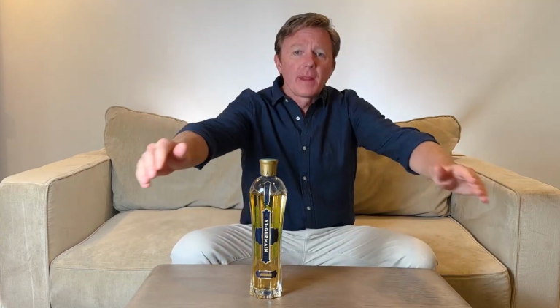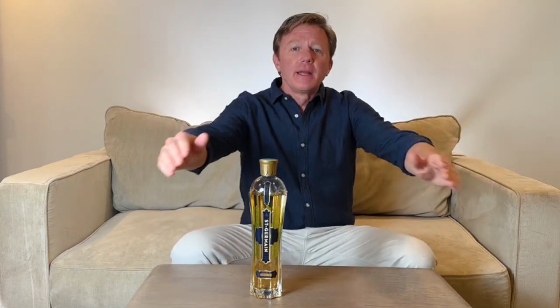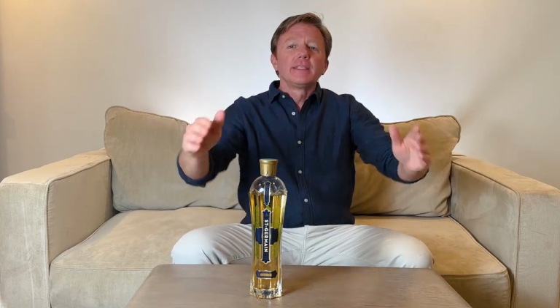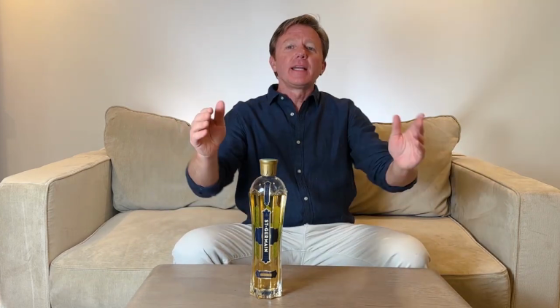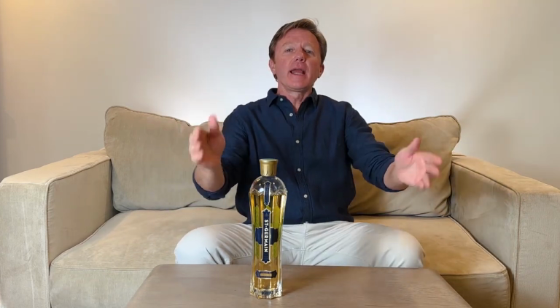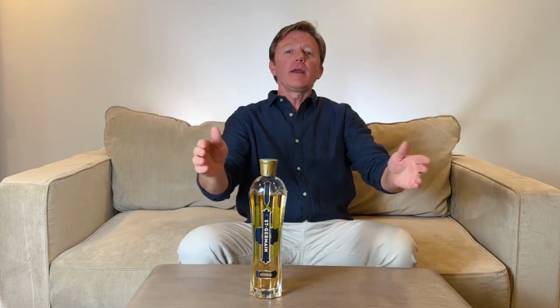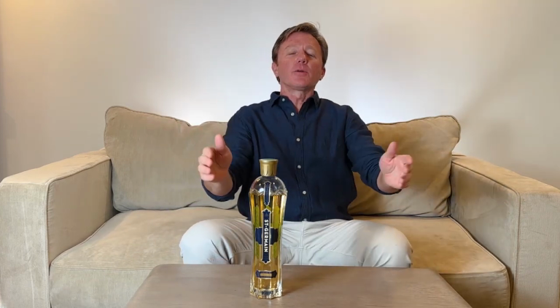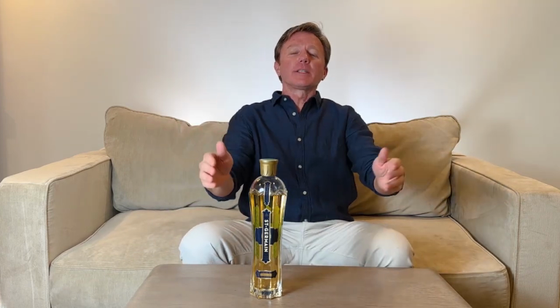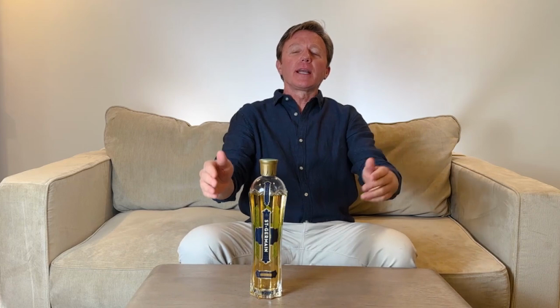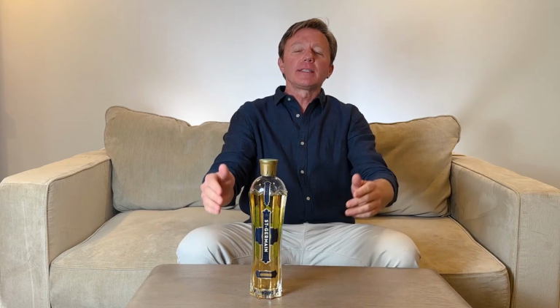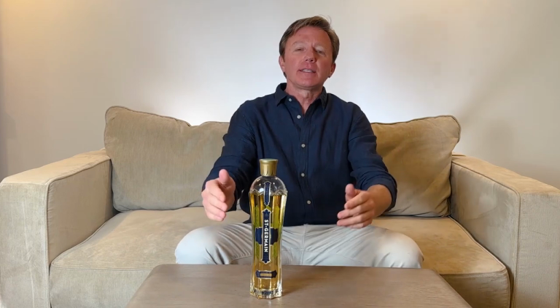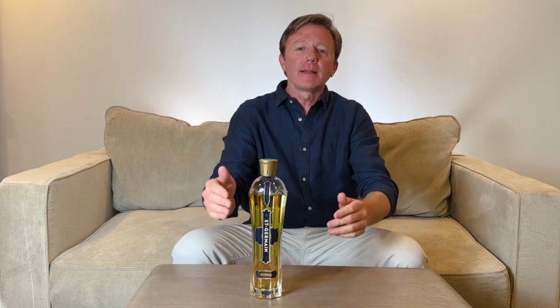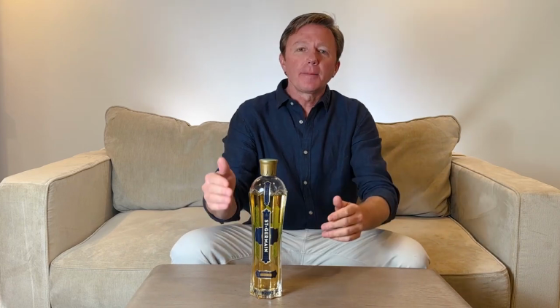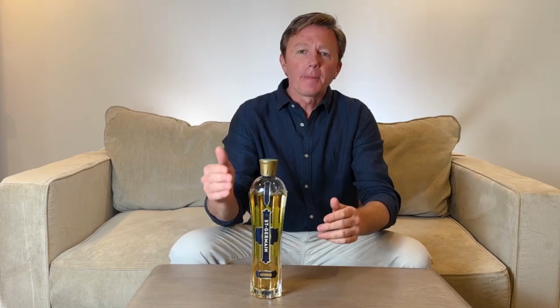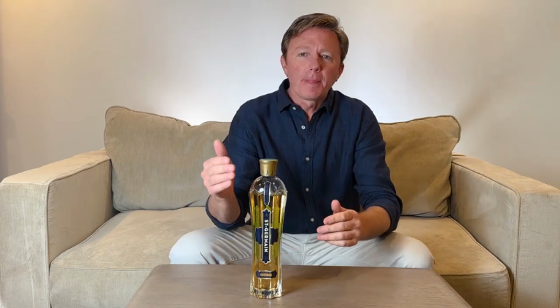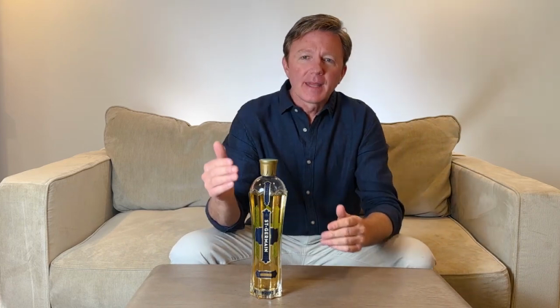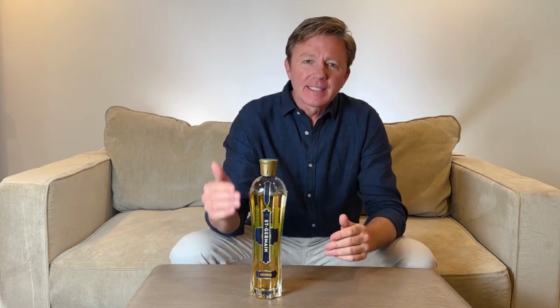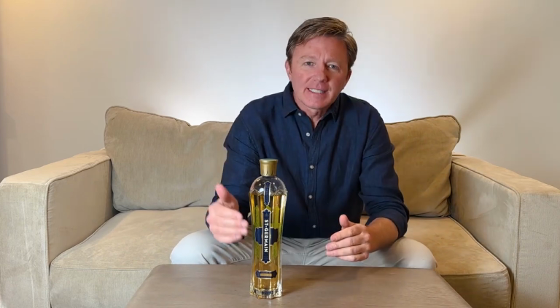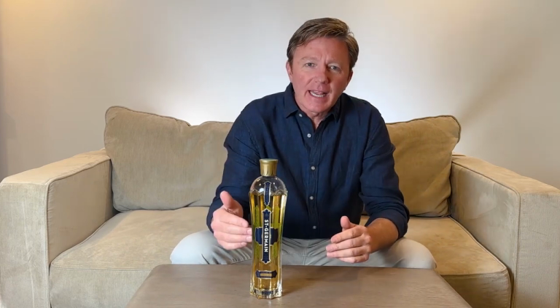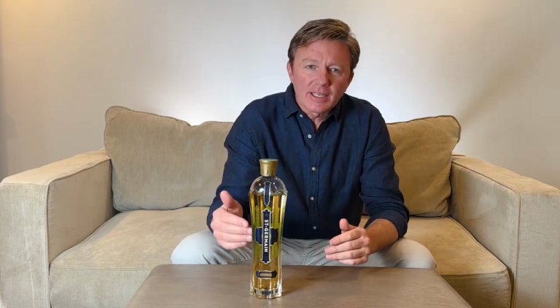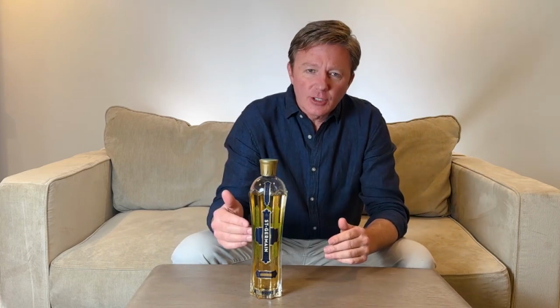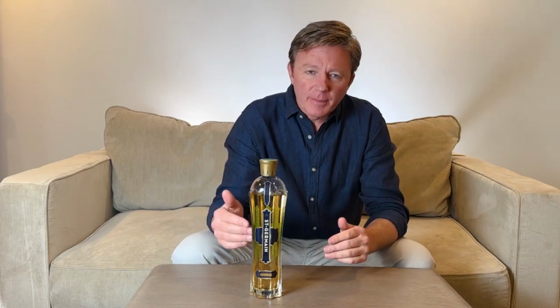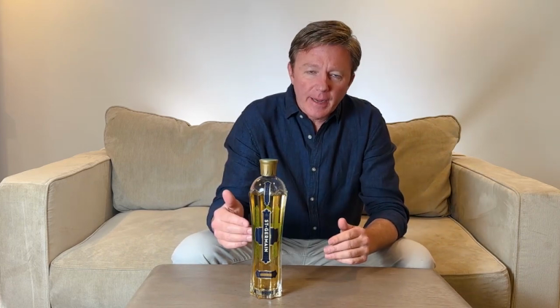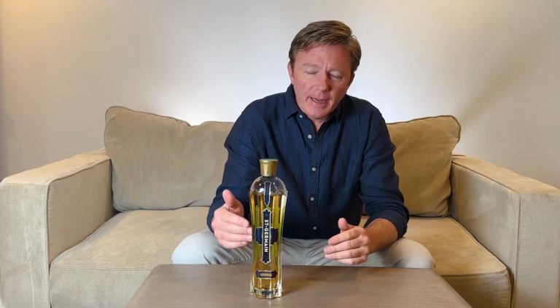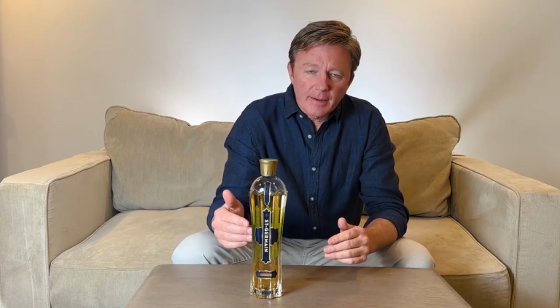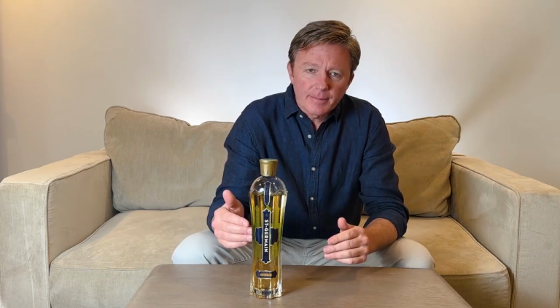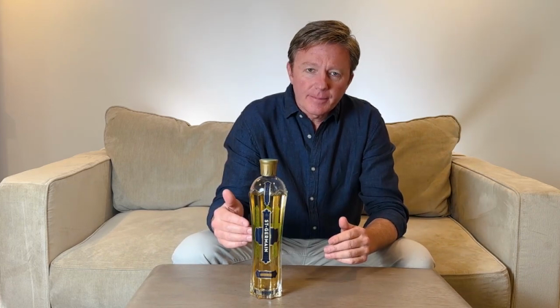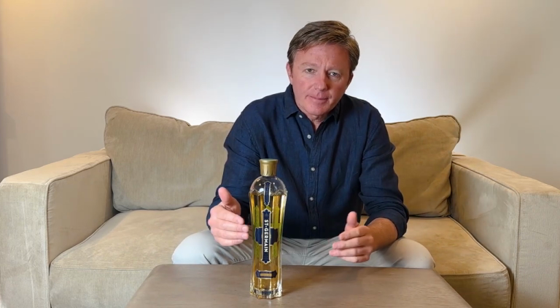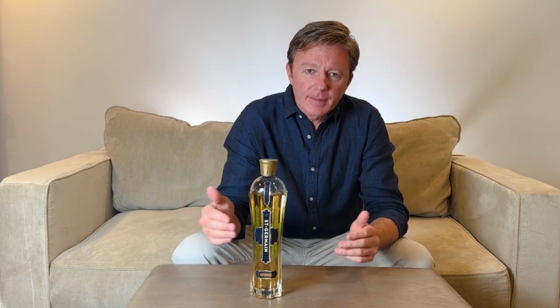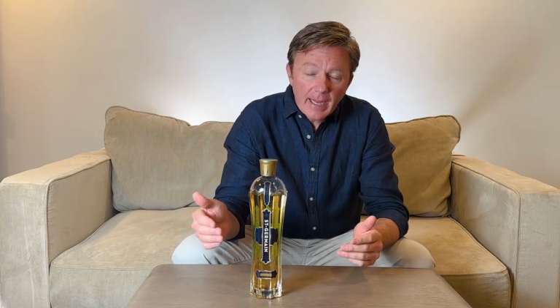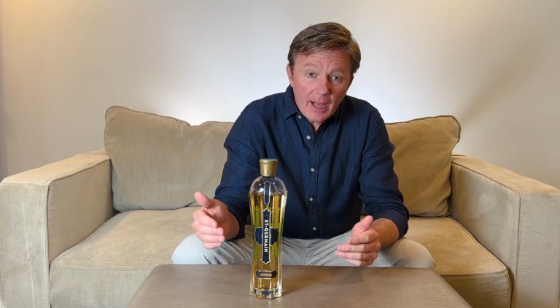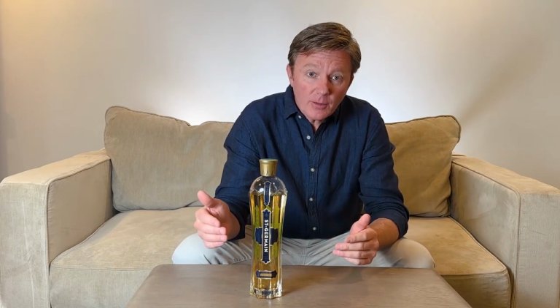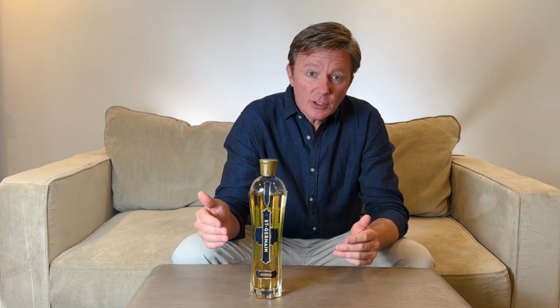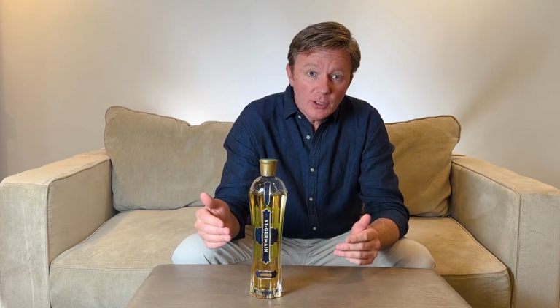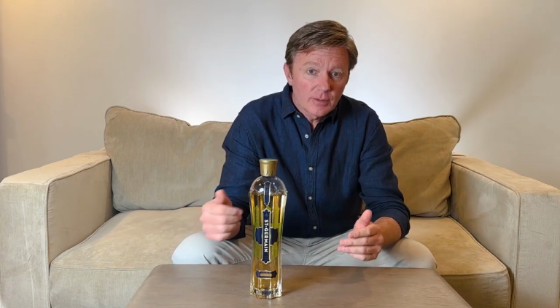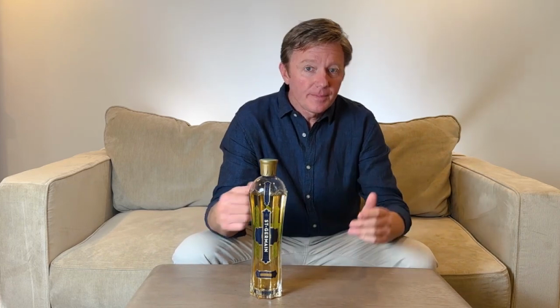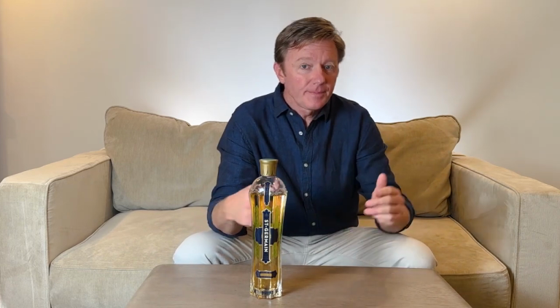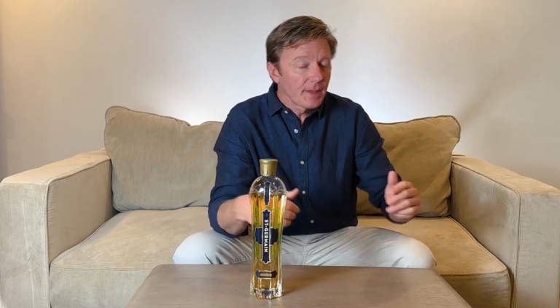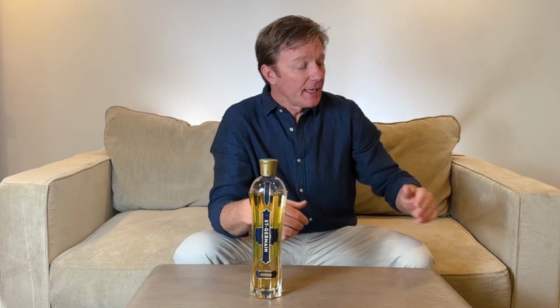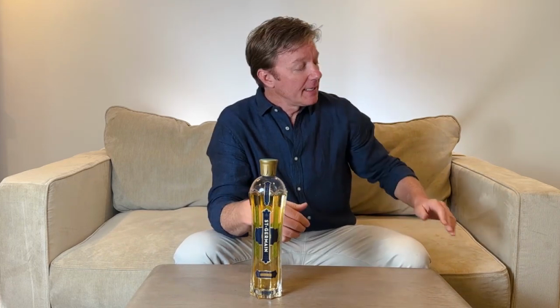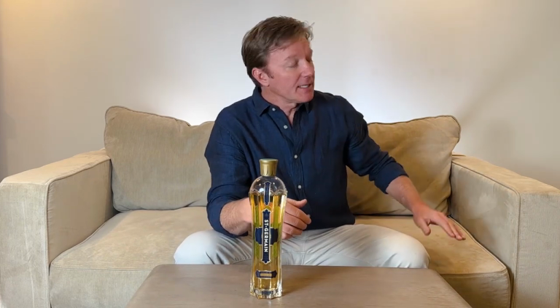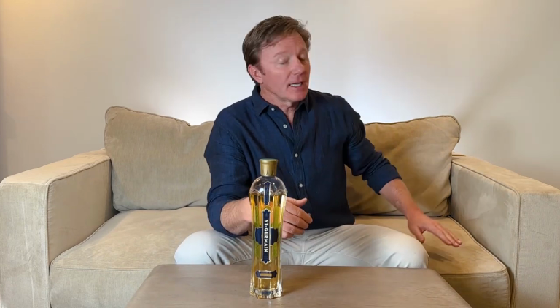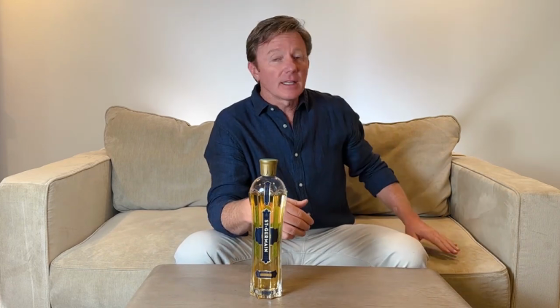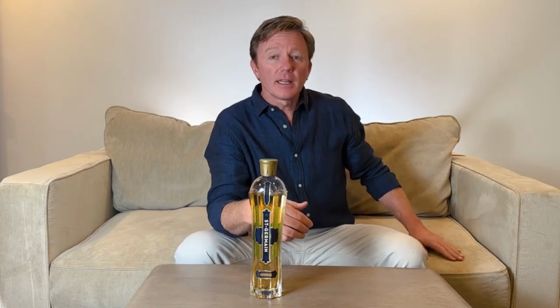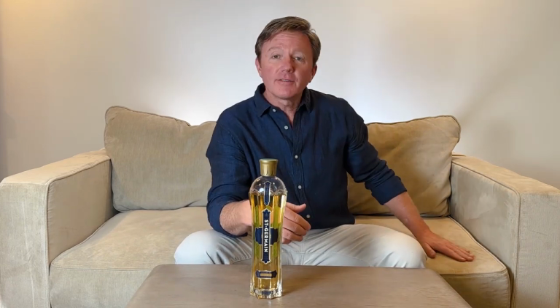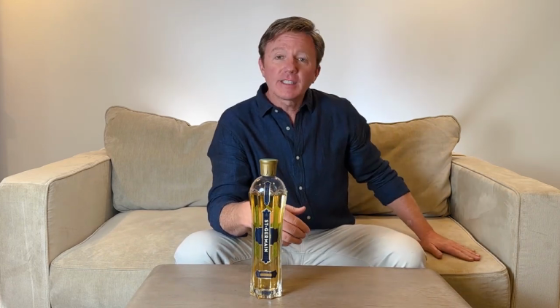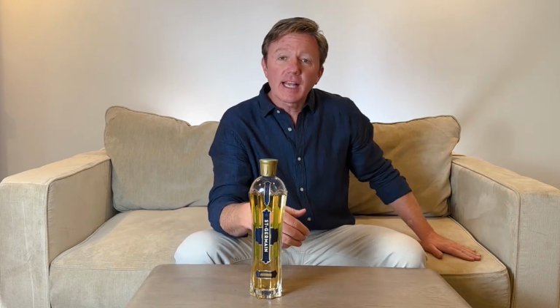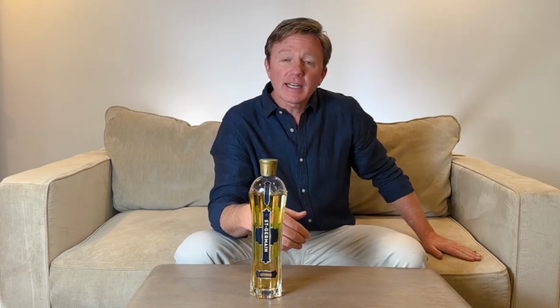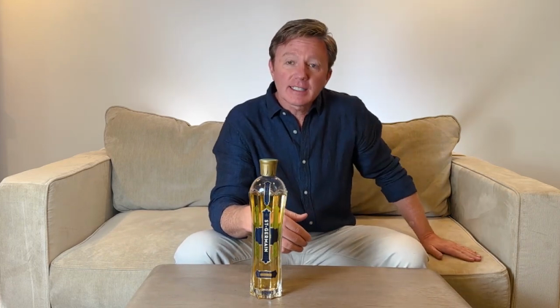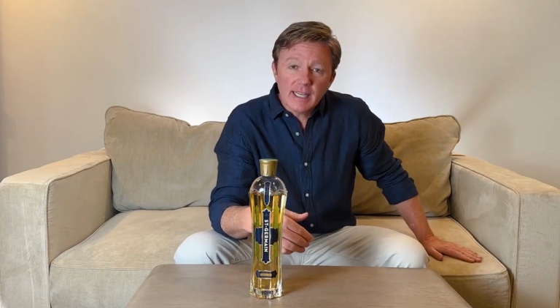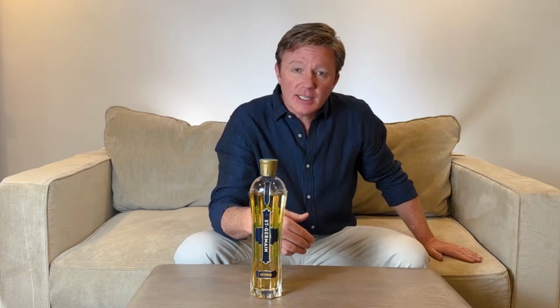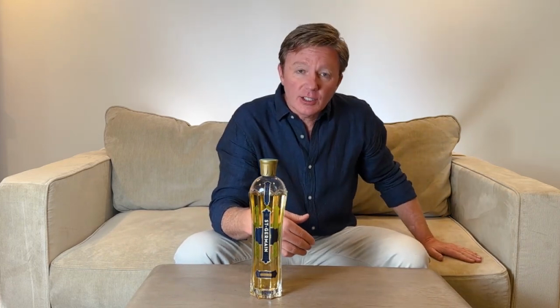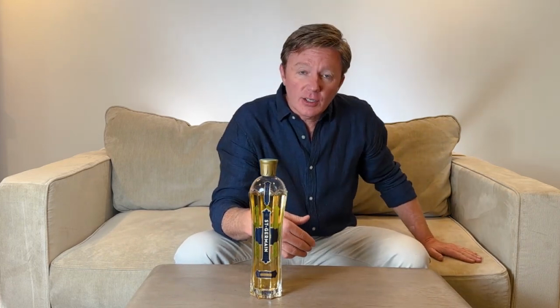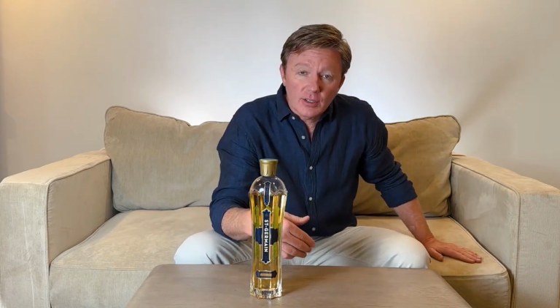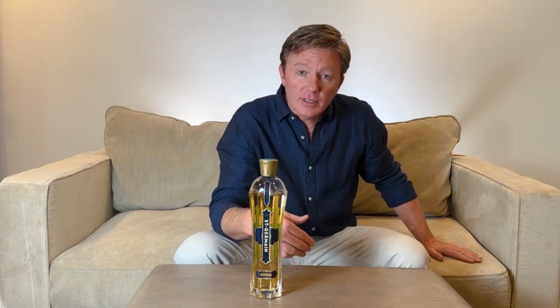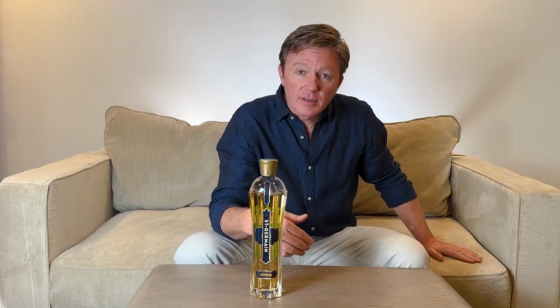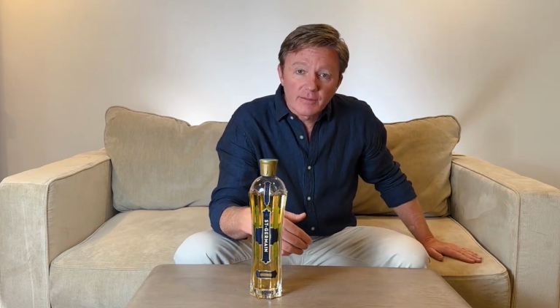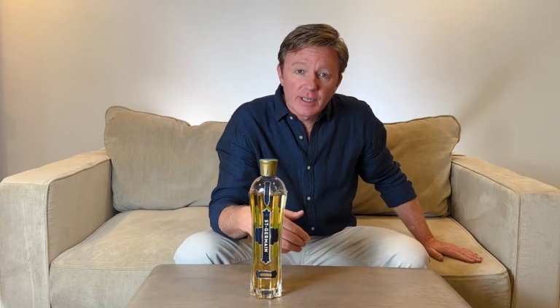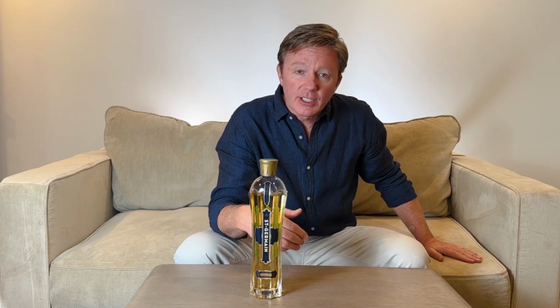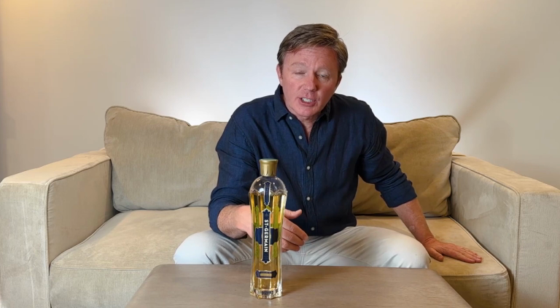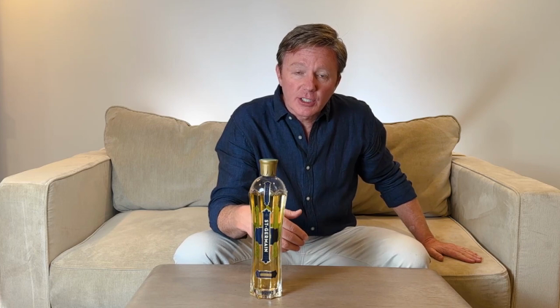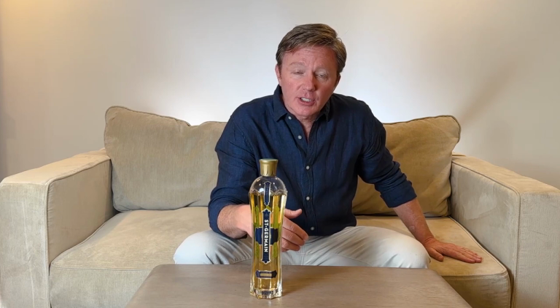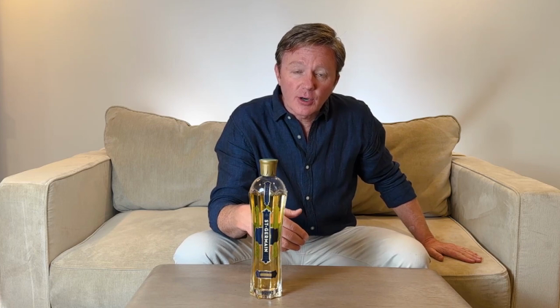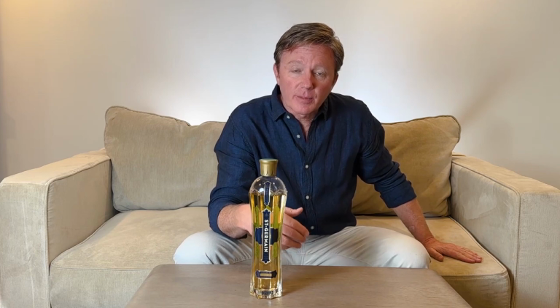Today we're tasting St. Germain. The couch is a Lovesack sectional in Venetian taupe.